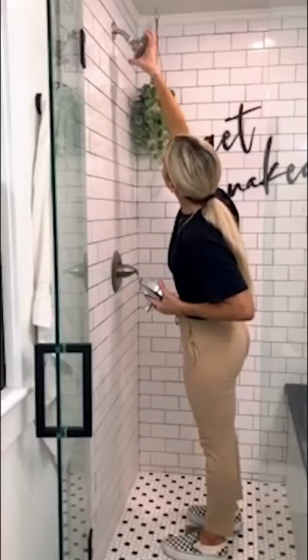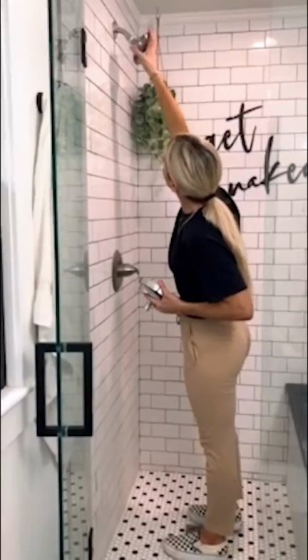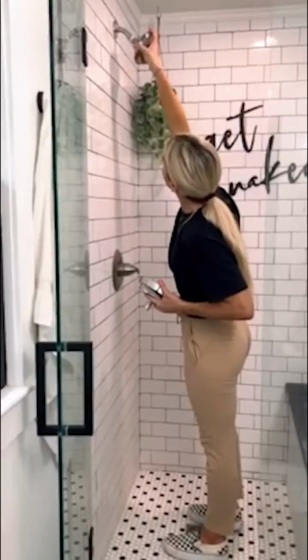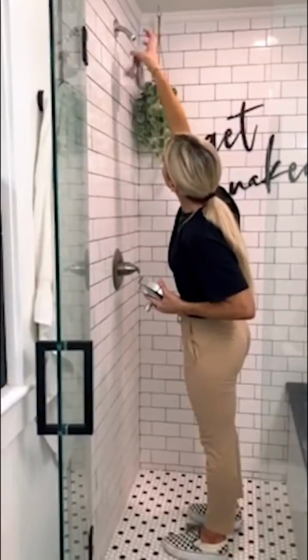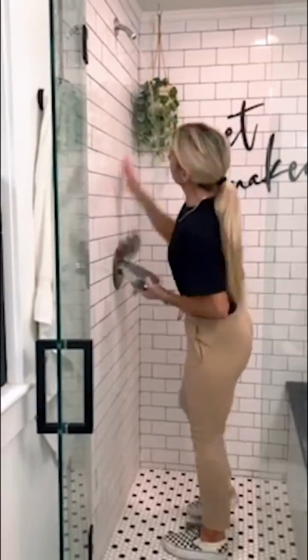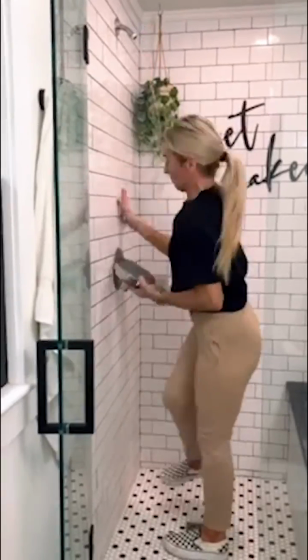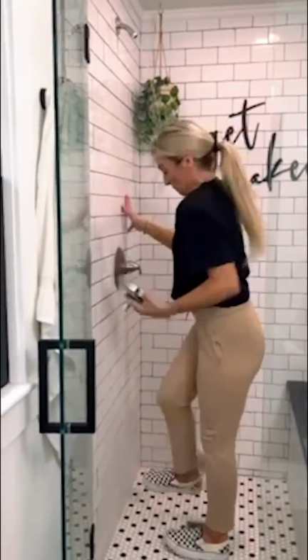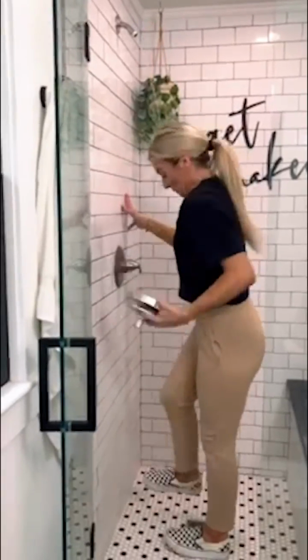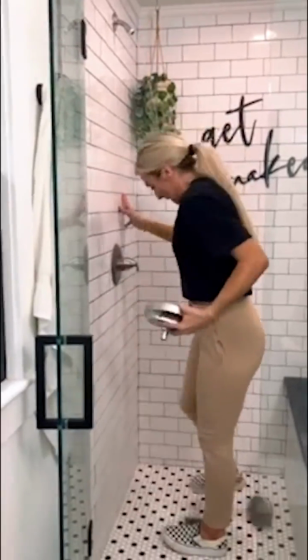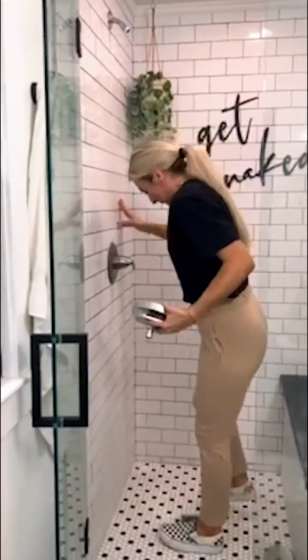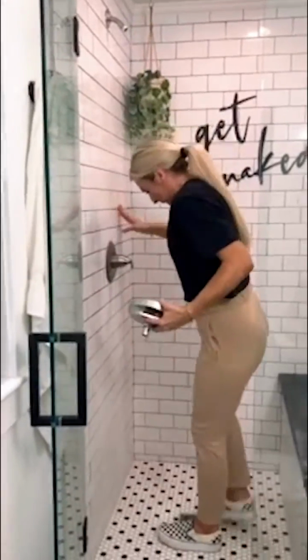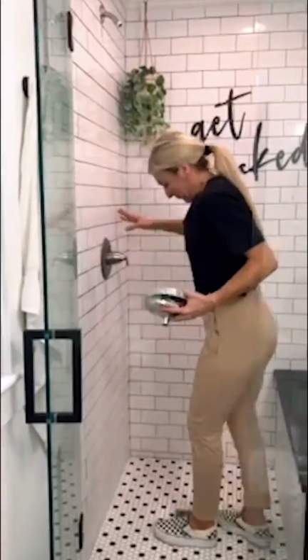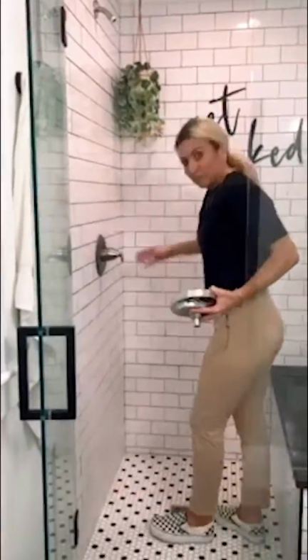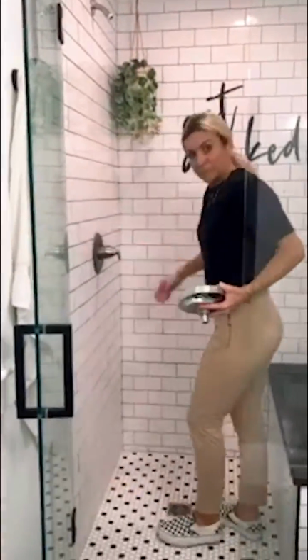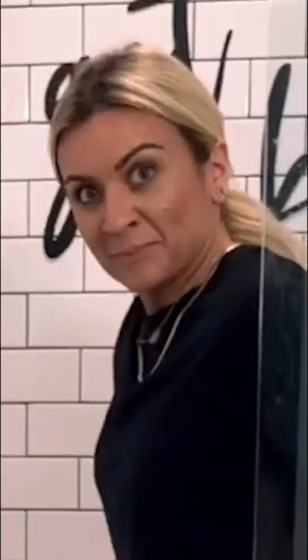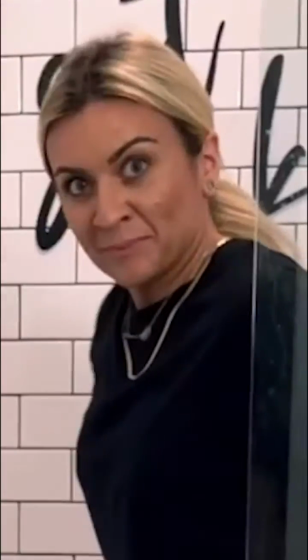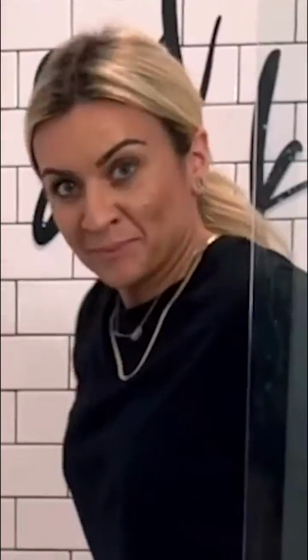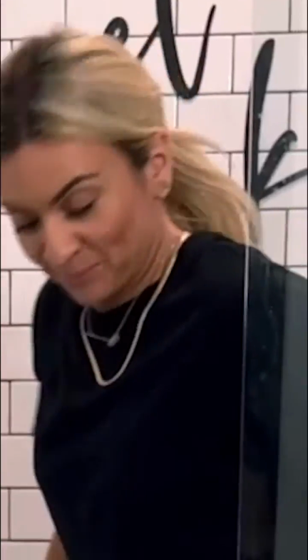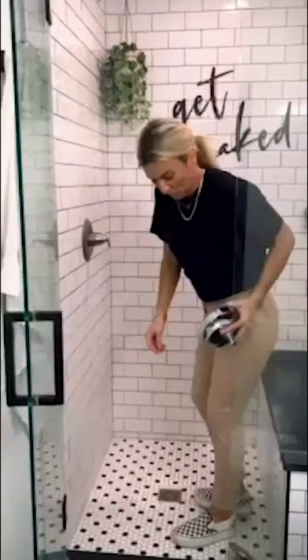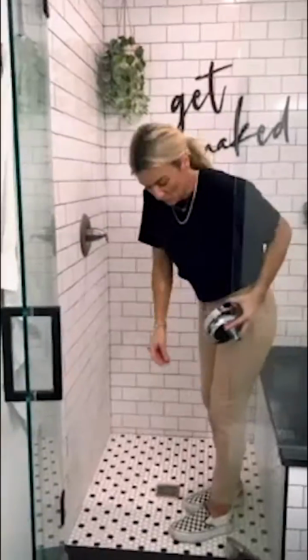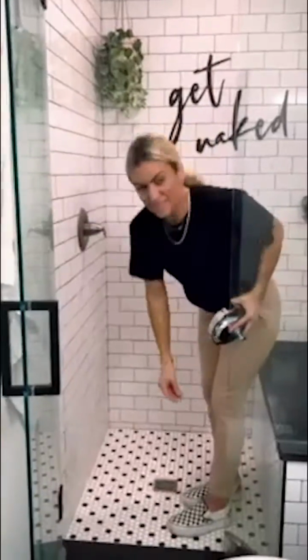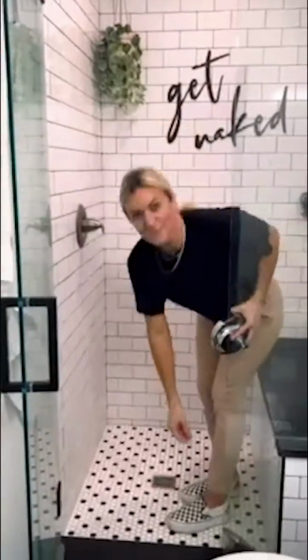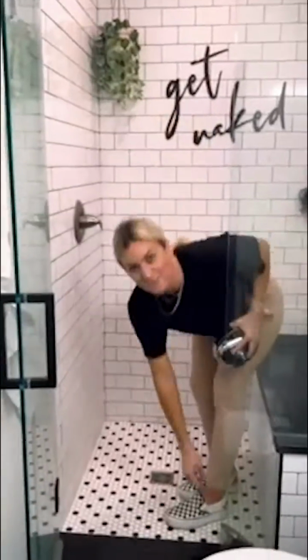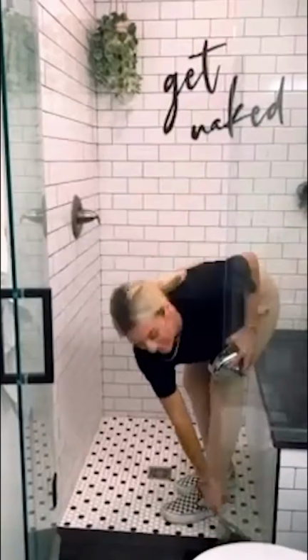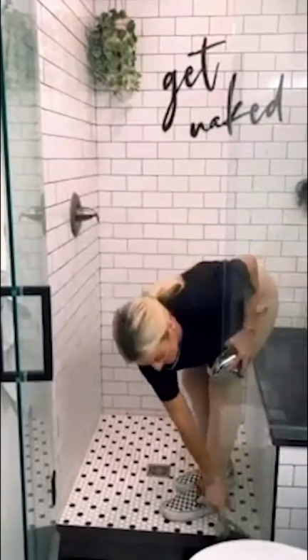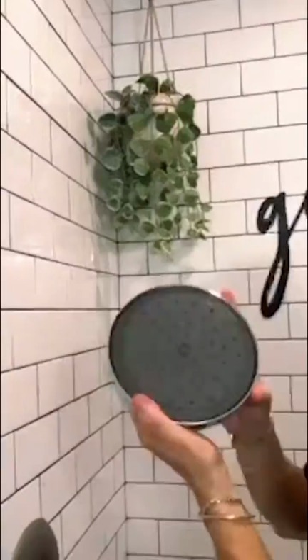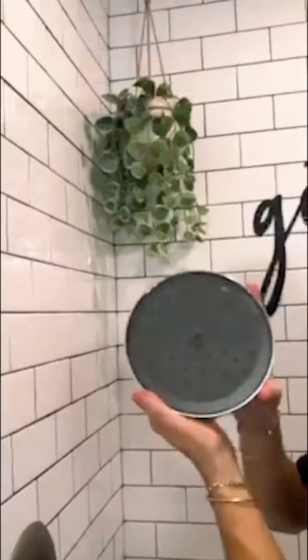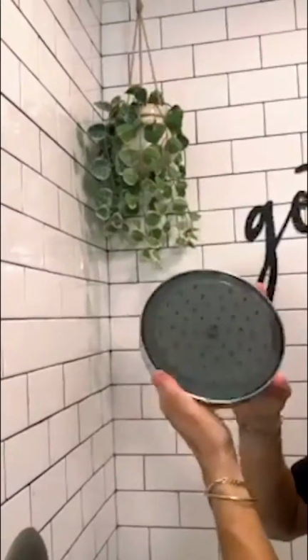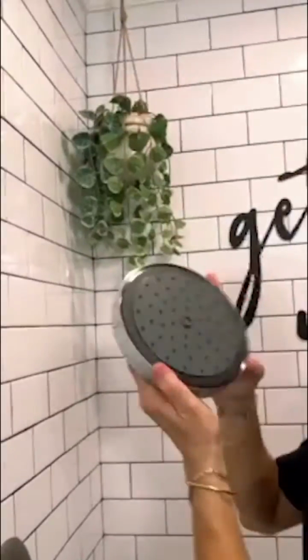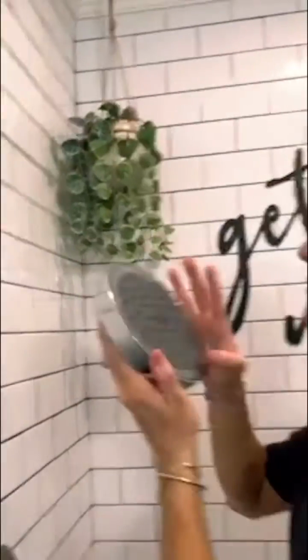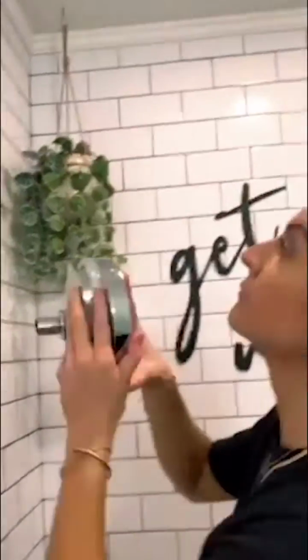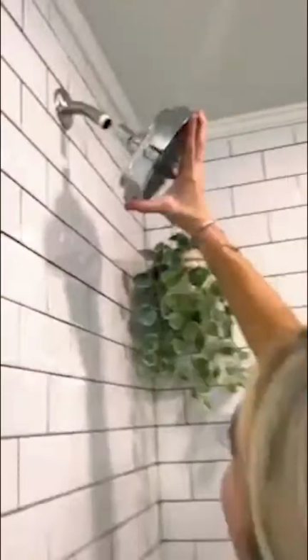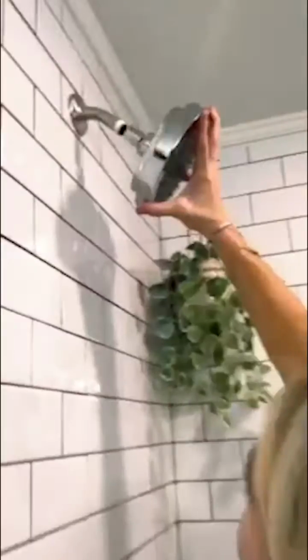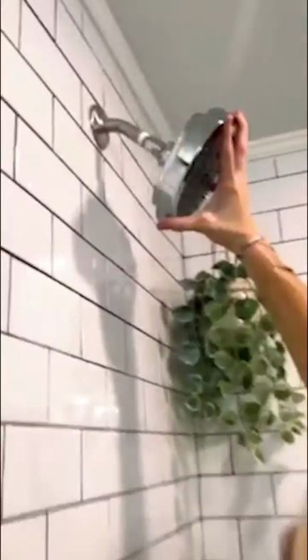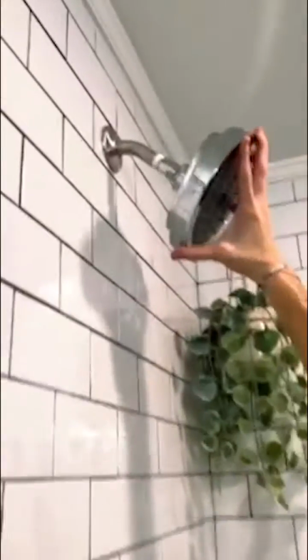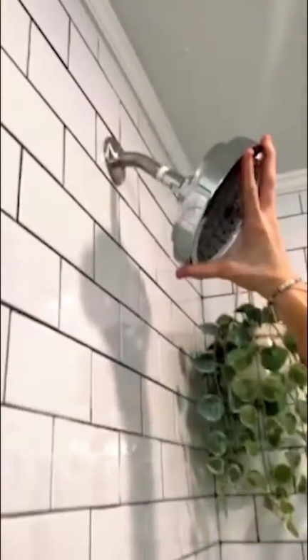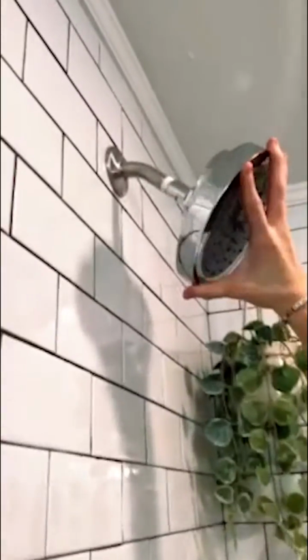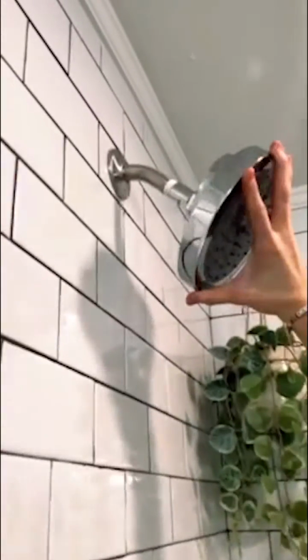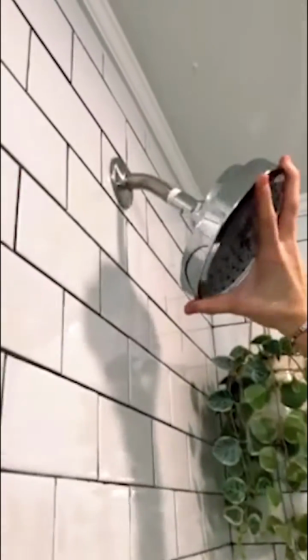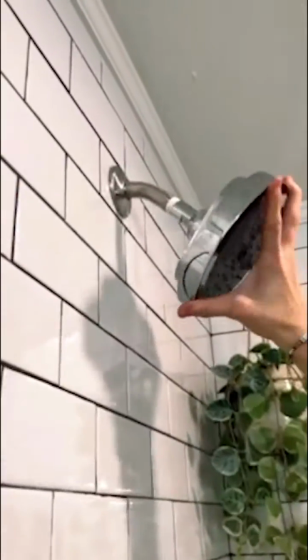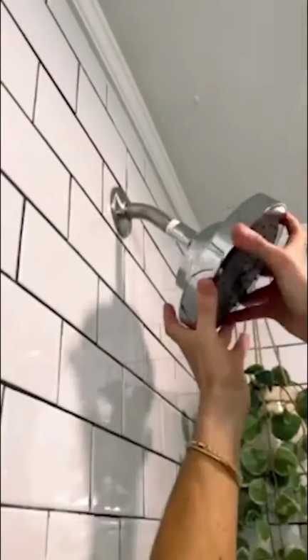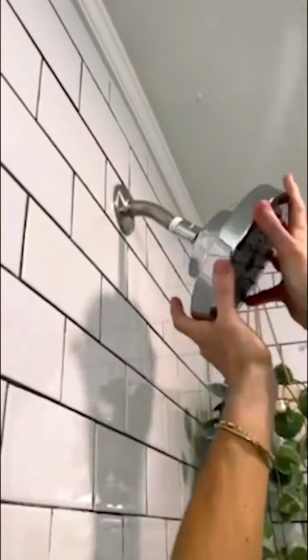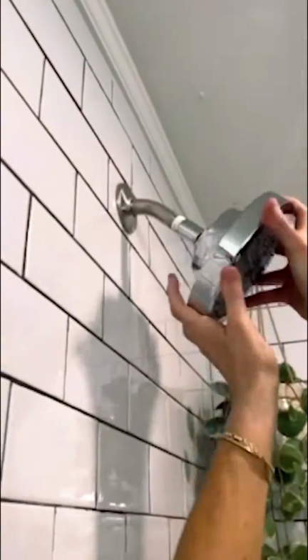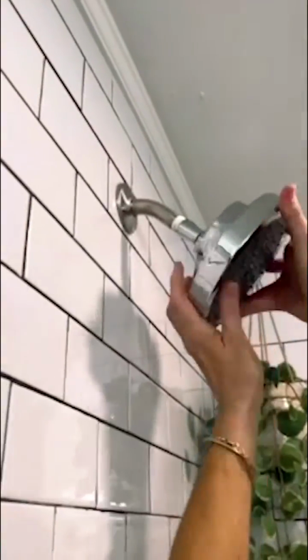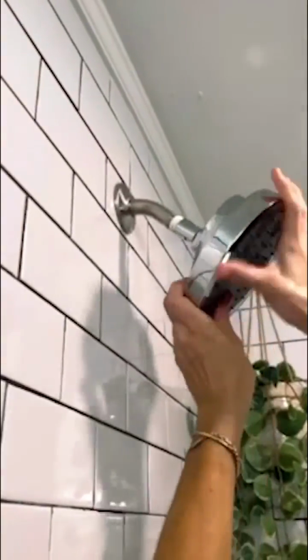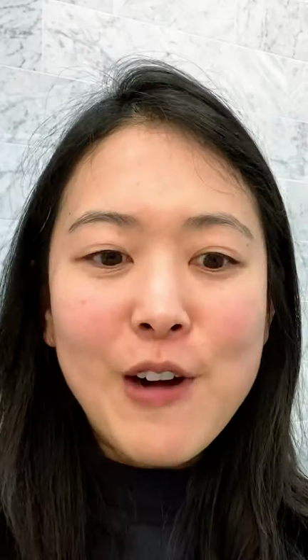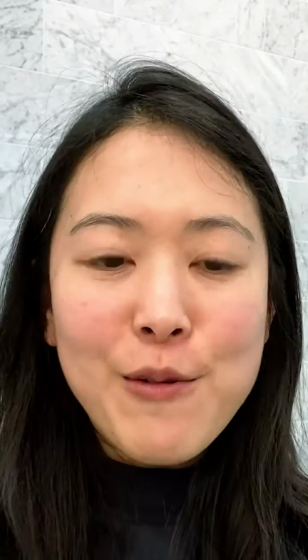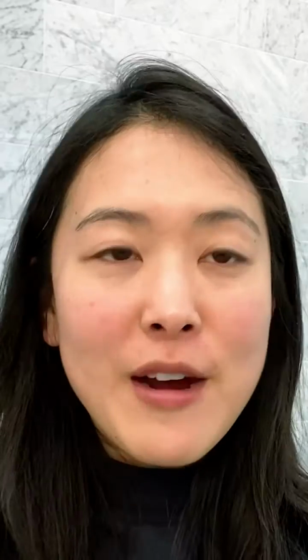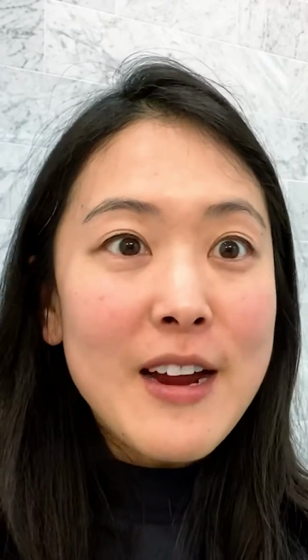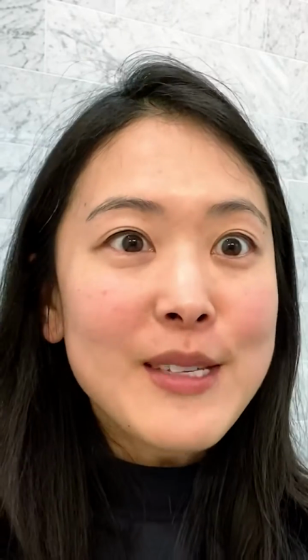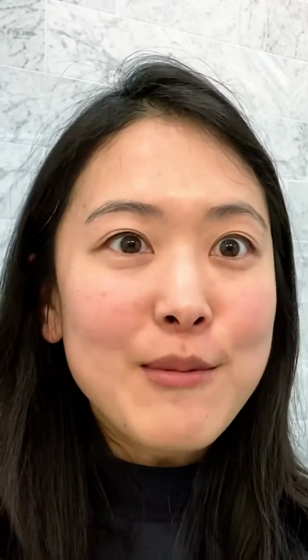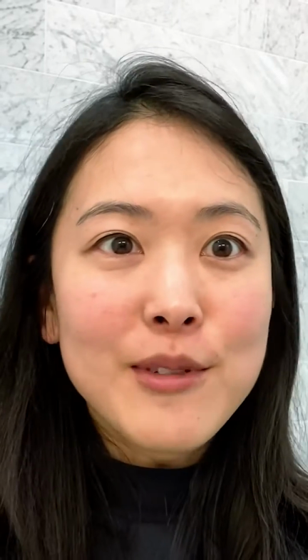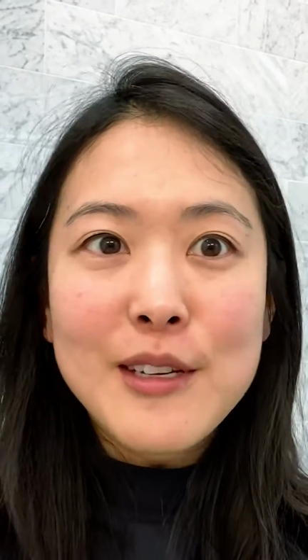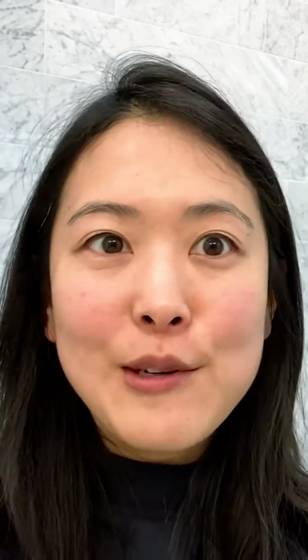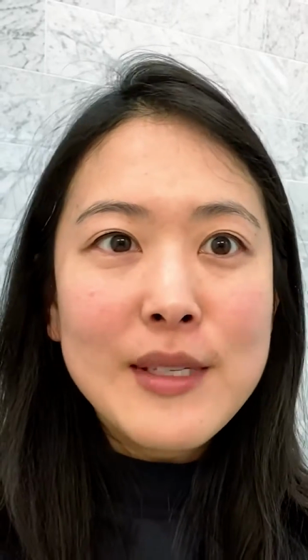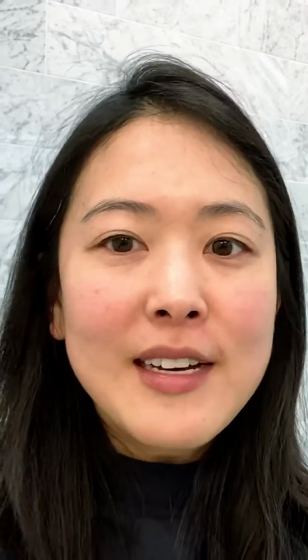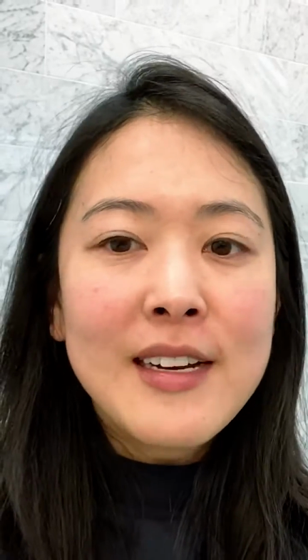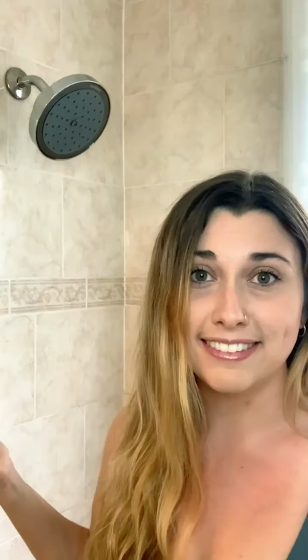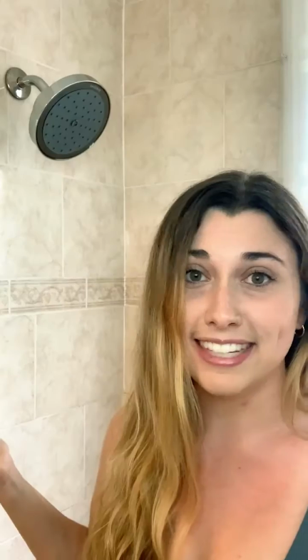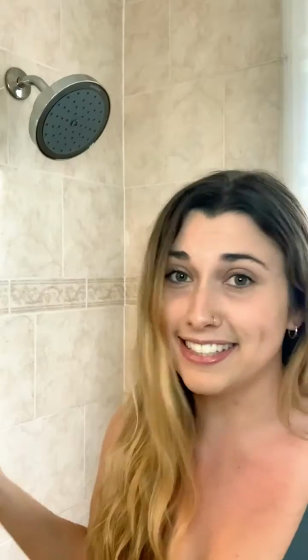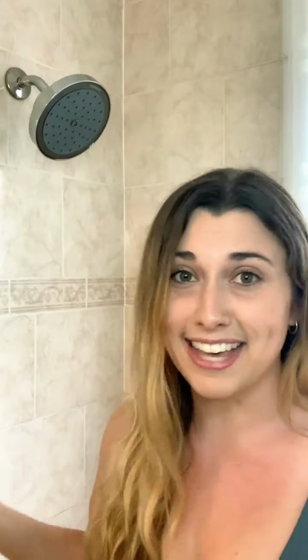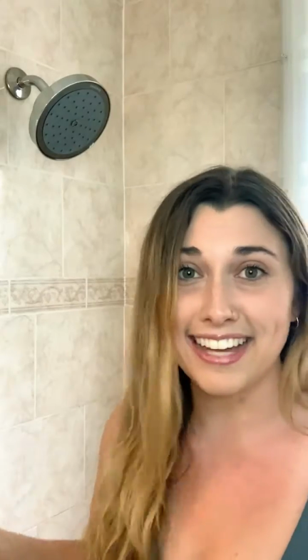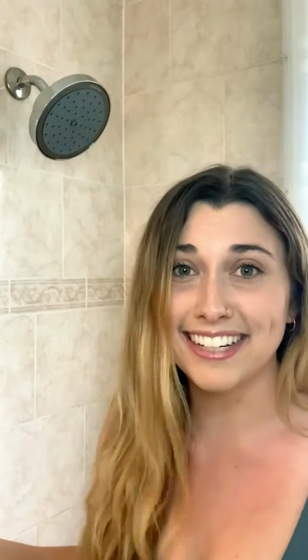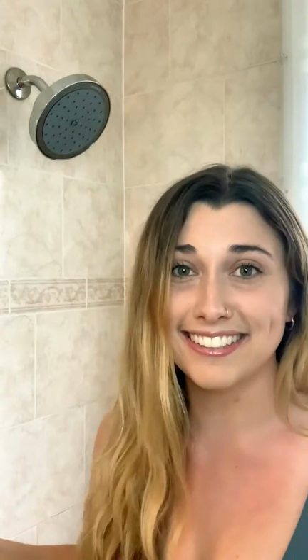It's so easy to install — you just twist off the old shower head. Just don't be like me; actually hold on to it as you're twisting. Right away I was able to use it. It's that easy.